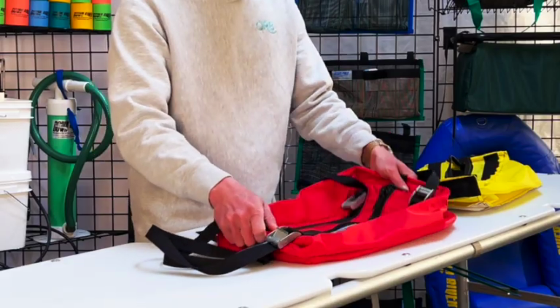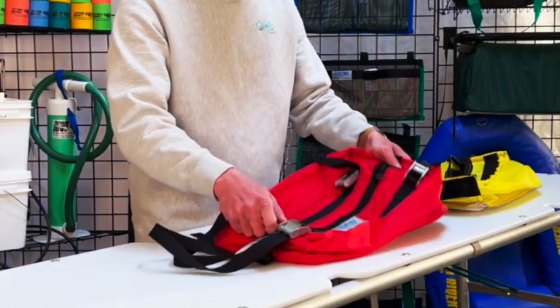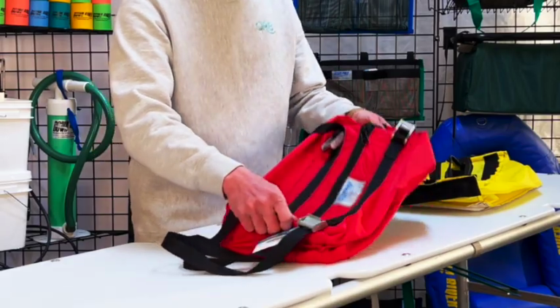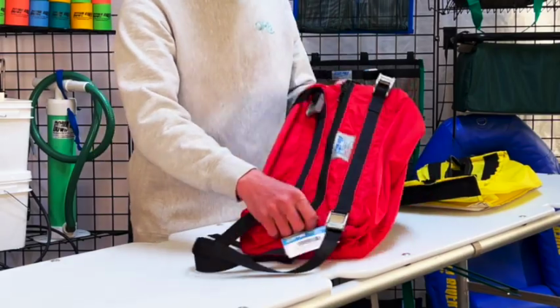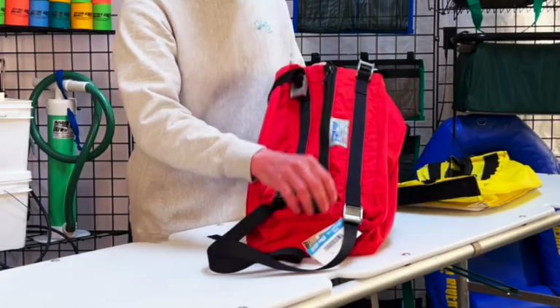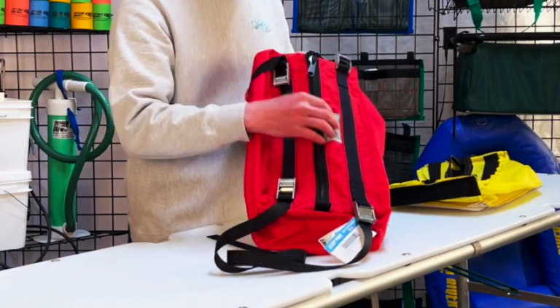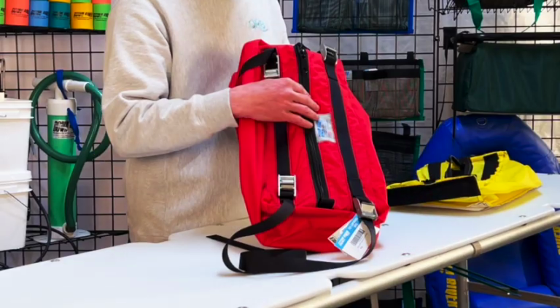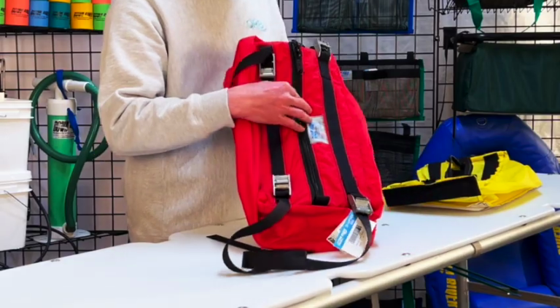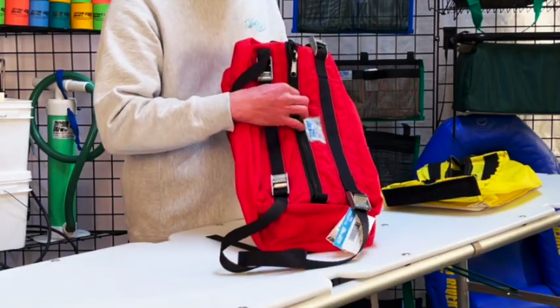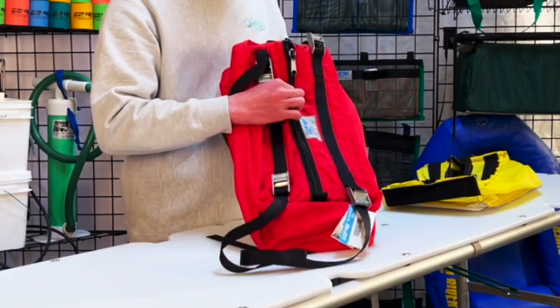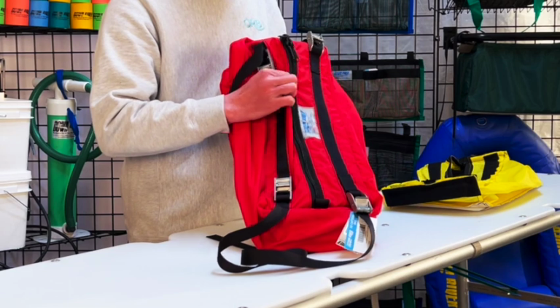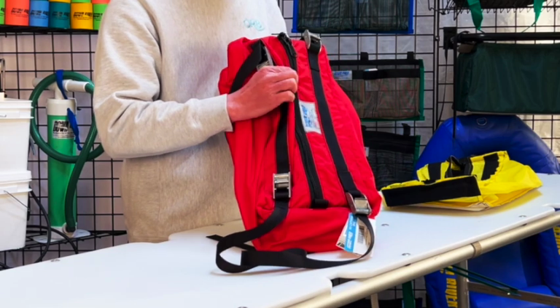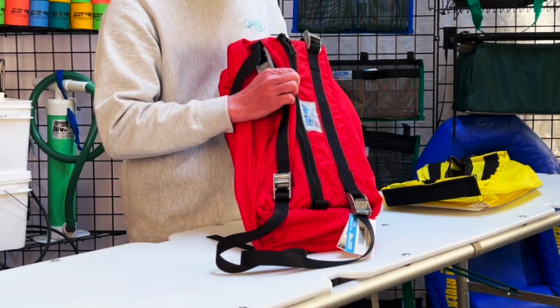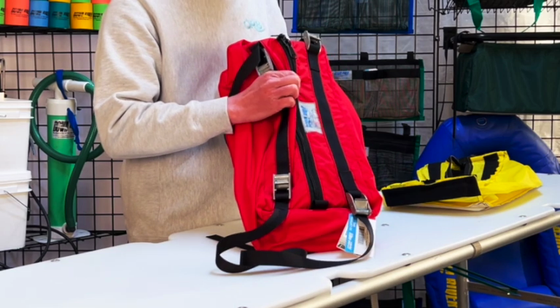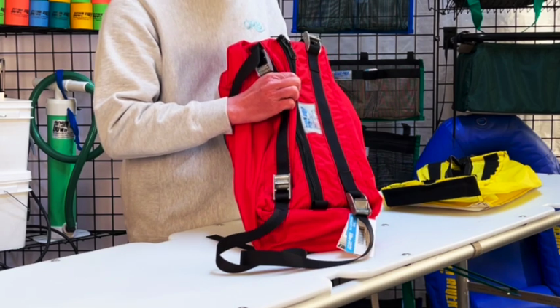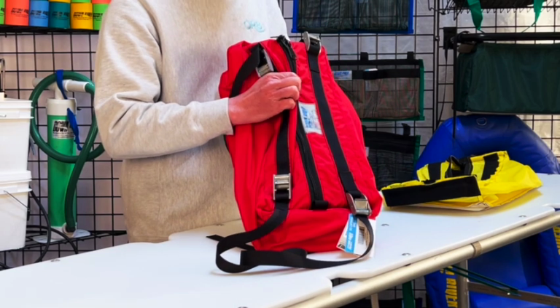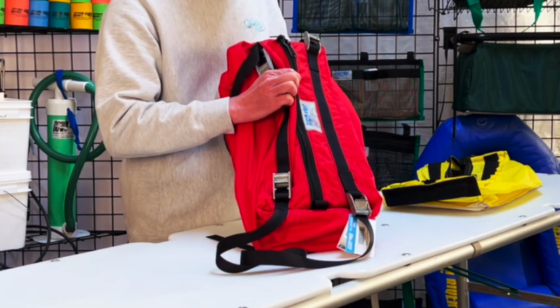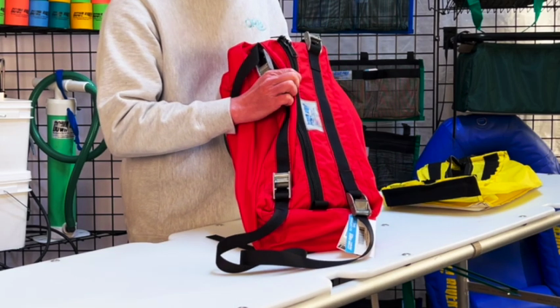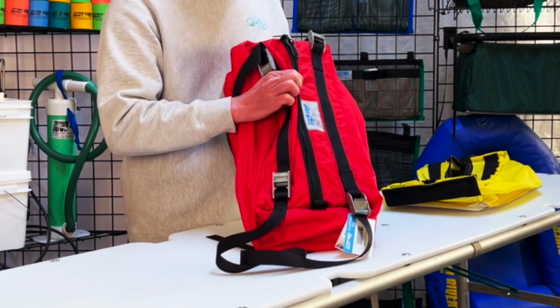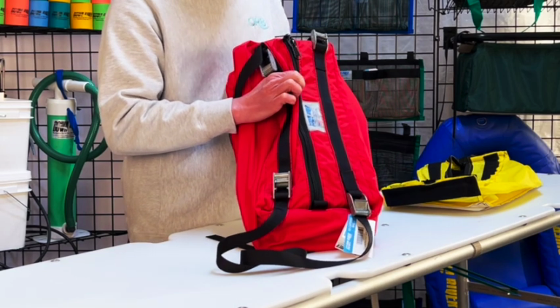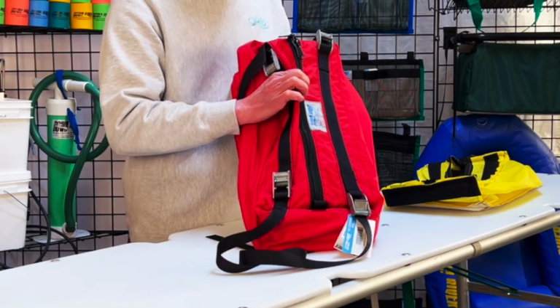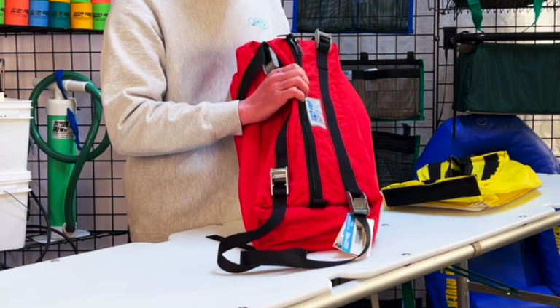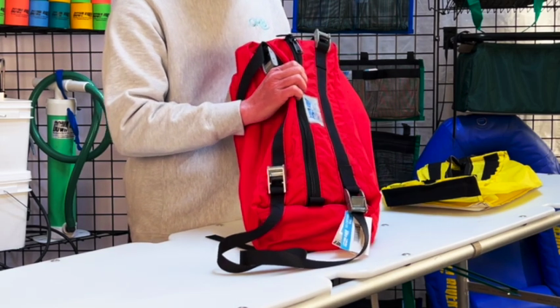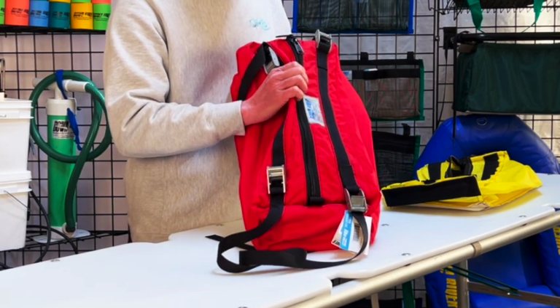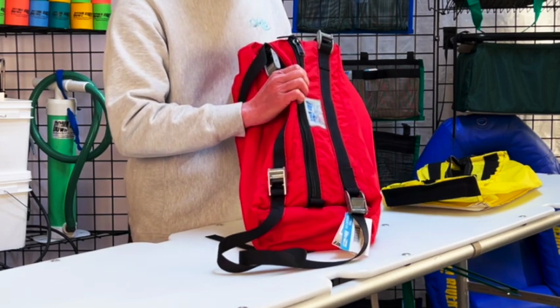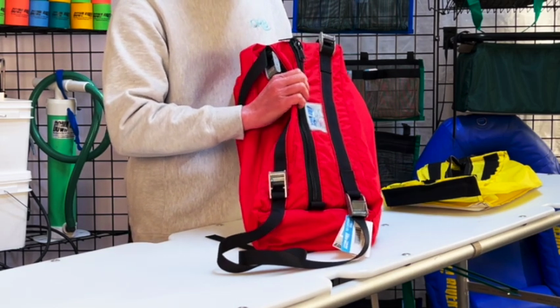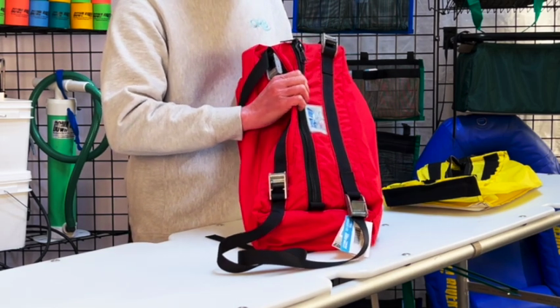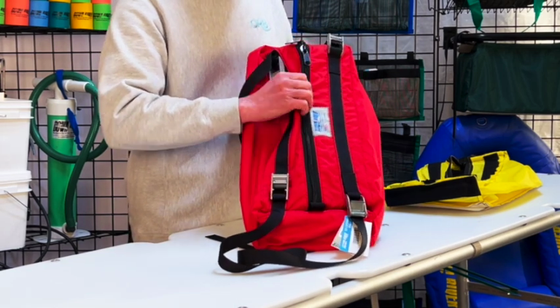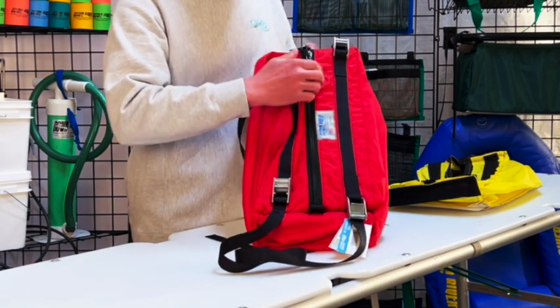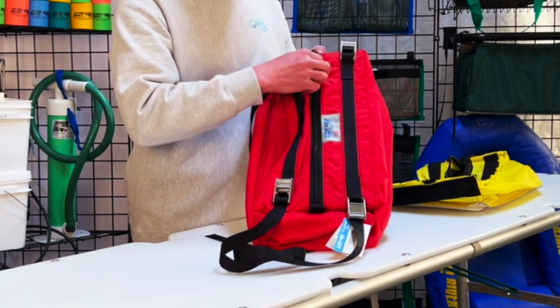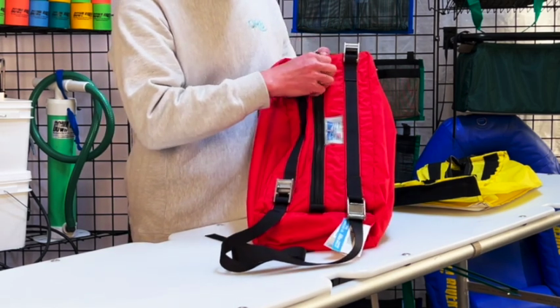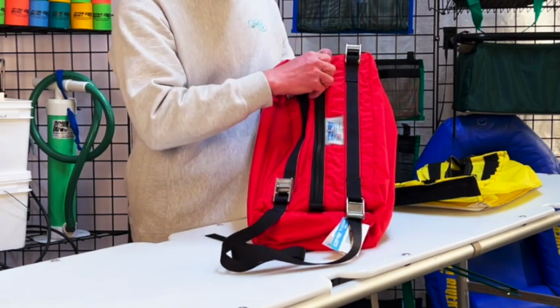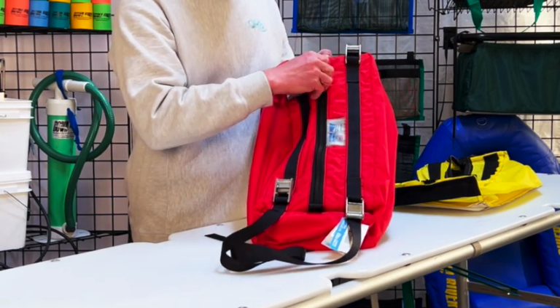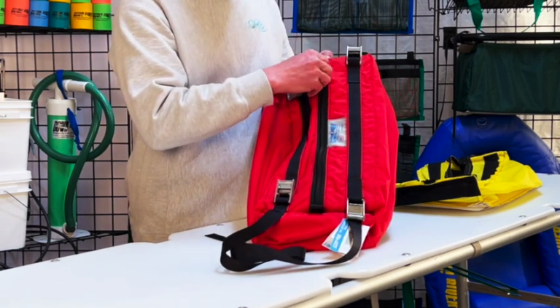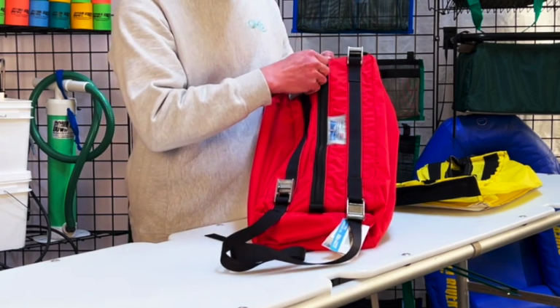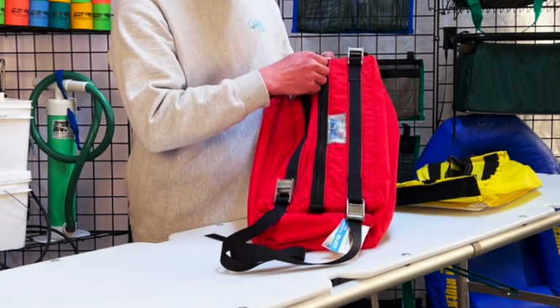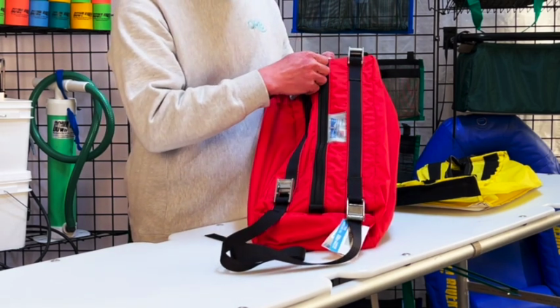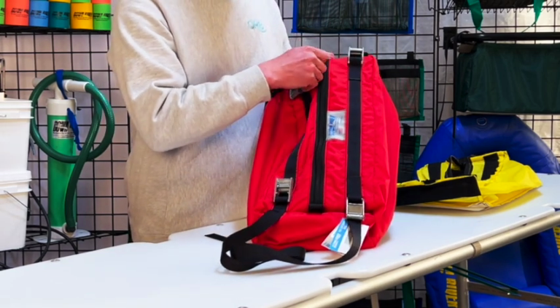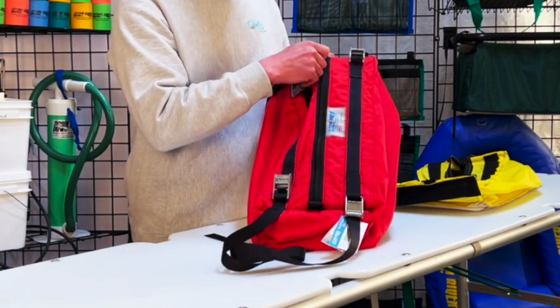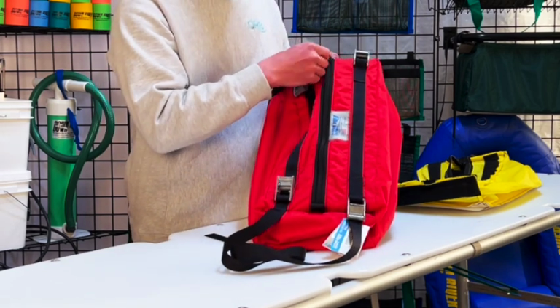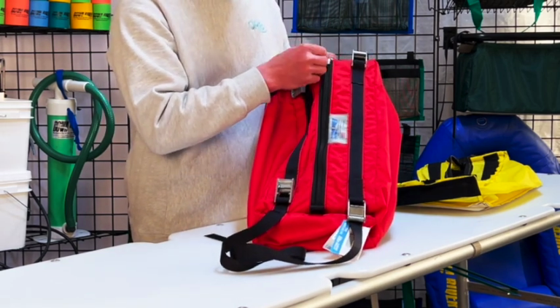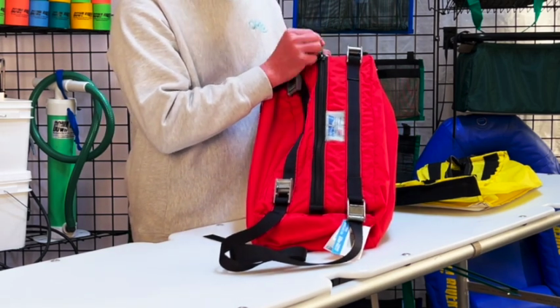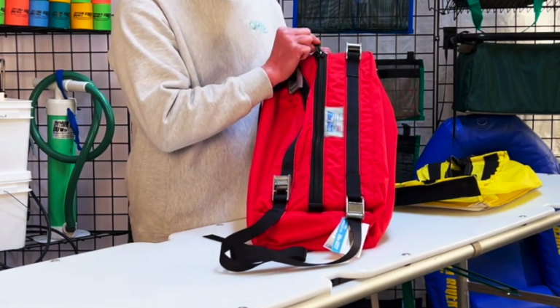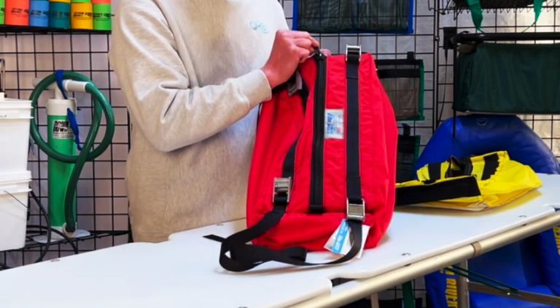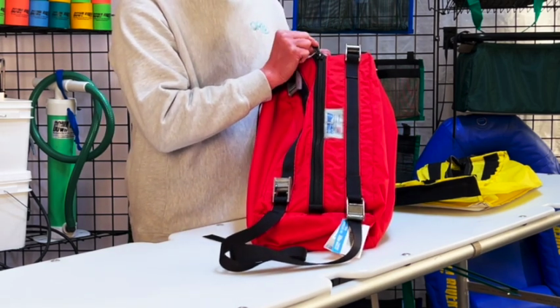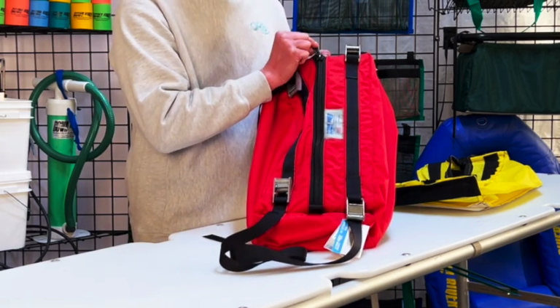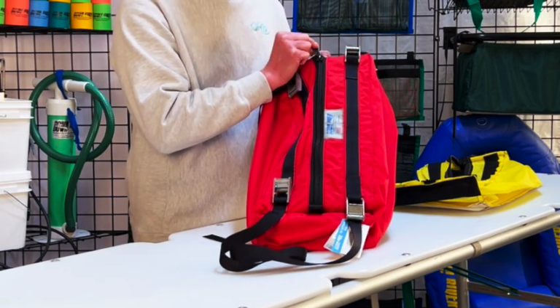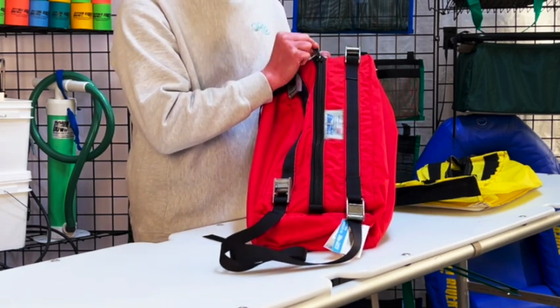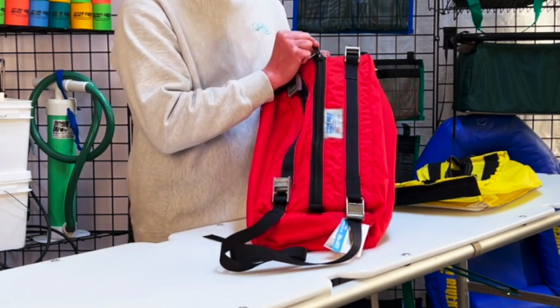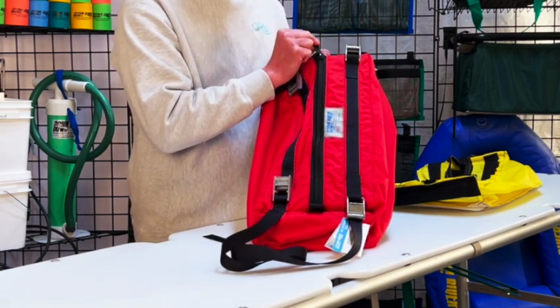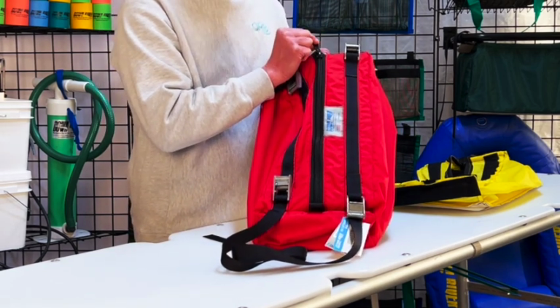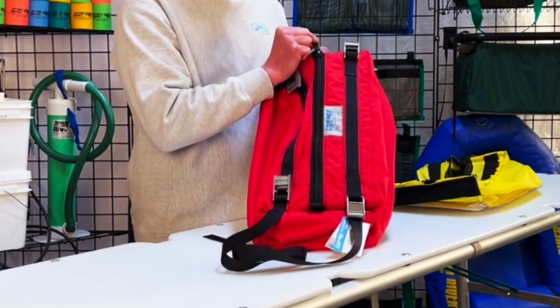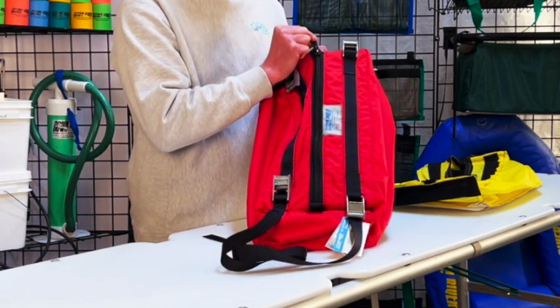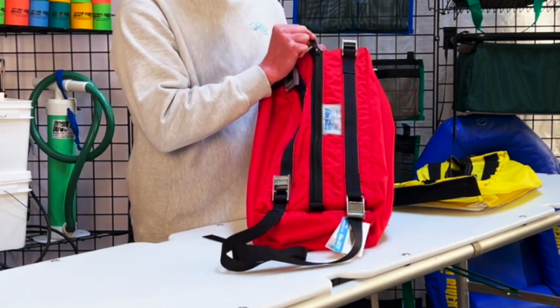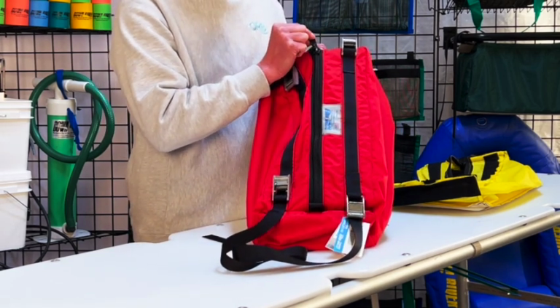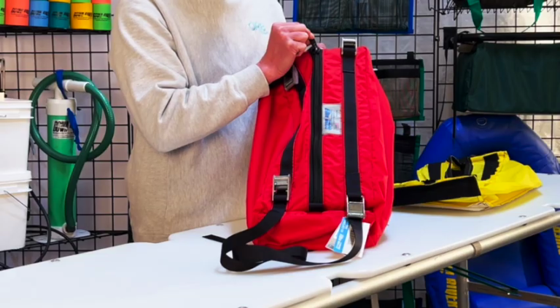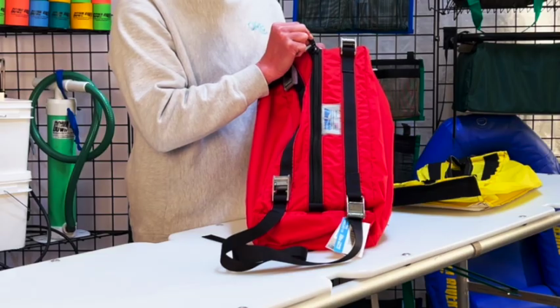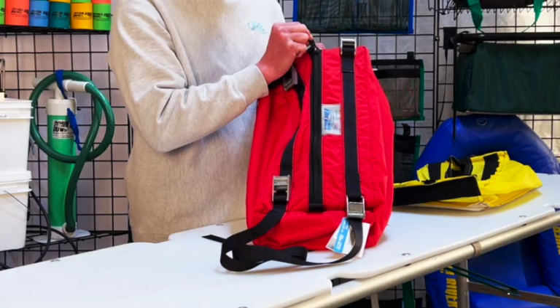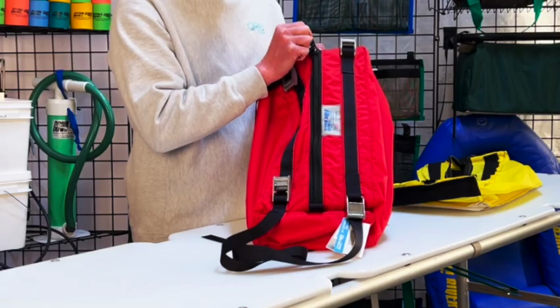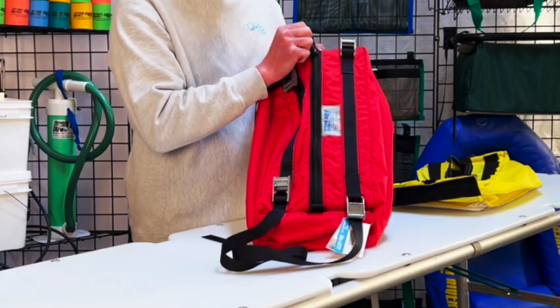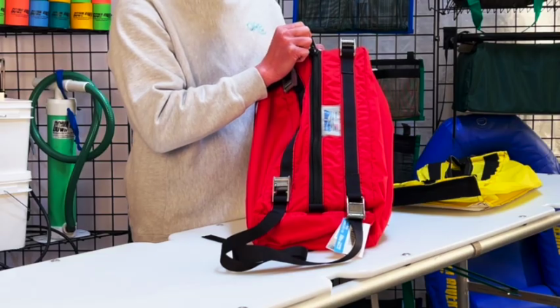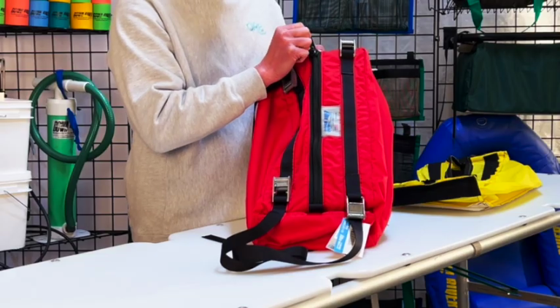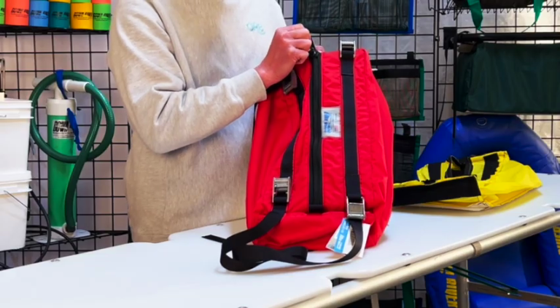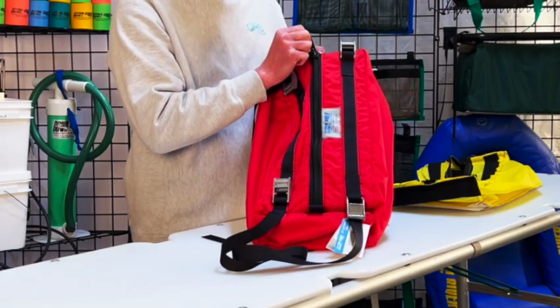That's why we also have the same number 10 zipper here that you've come to know from Downriver, along with the large pulls for those same cold or glovey days.